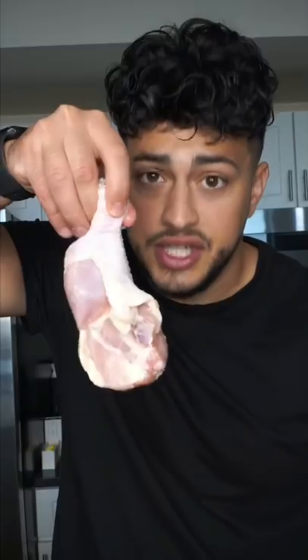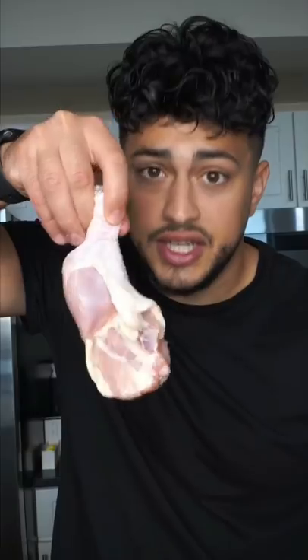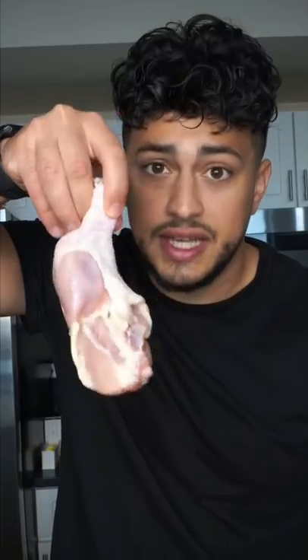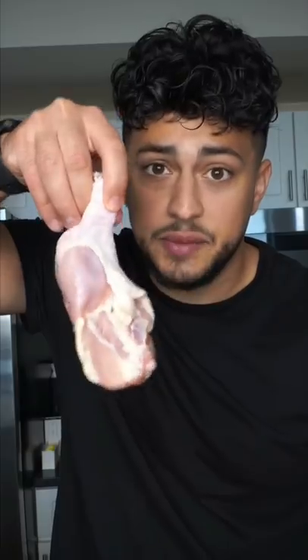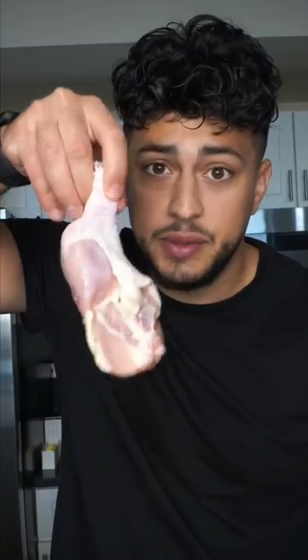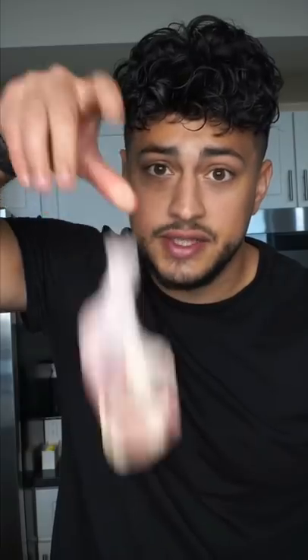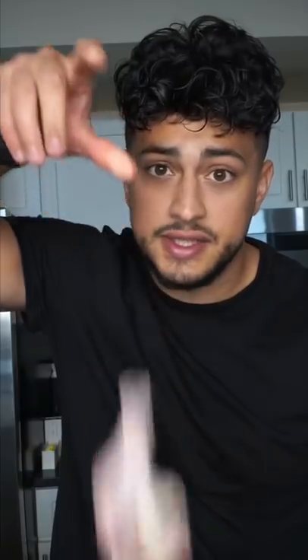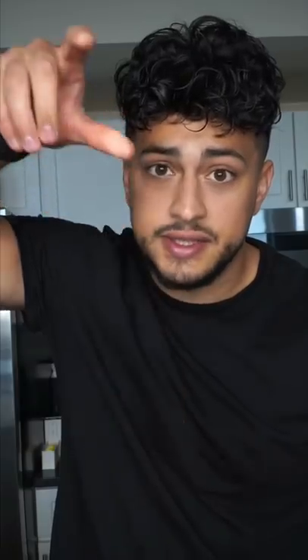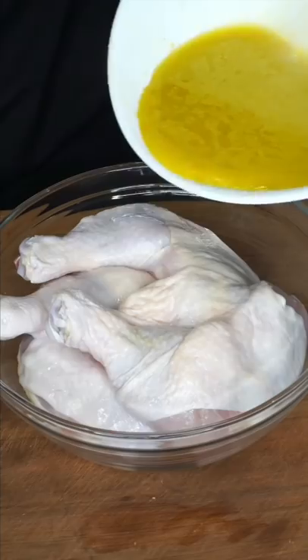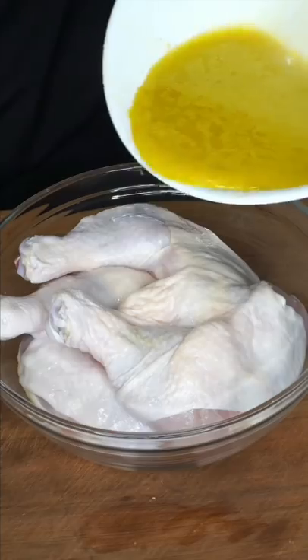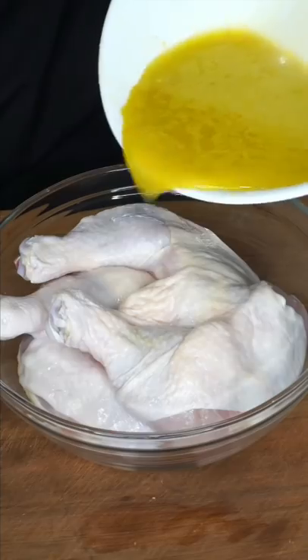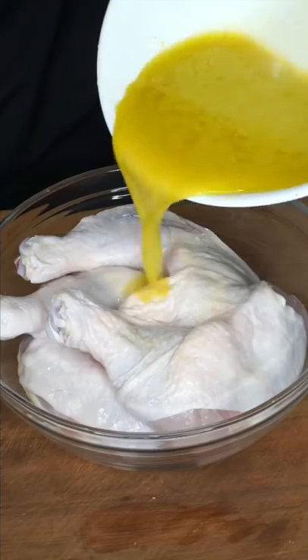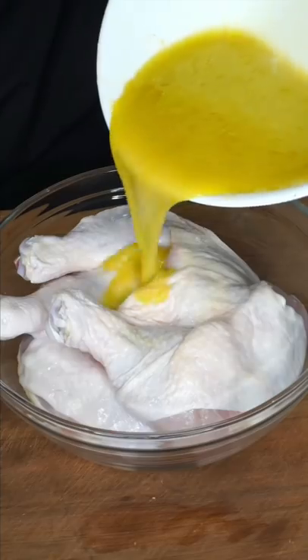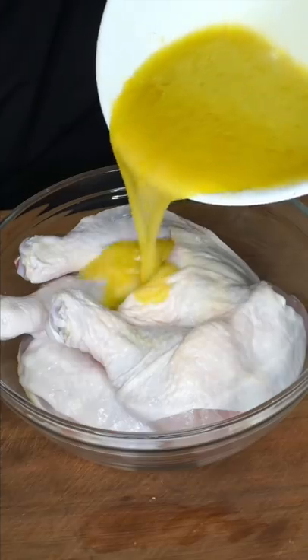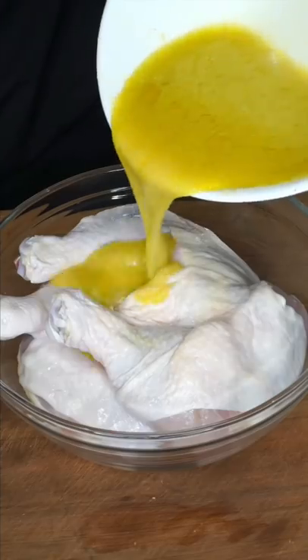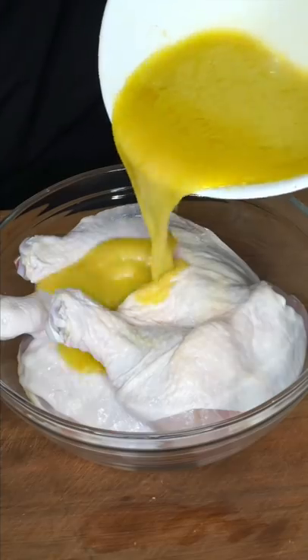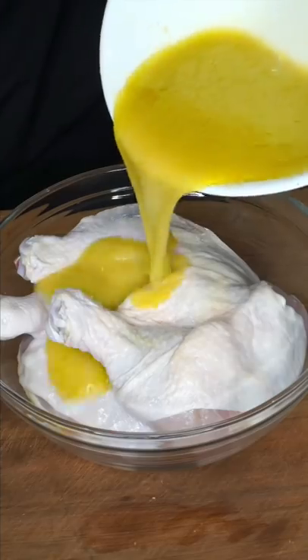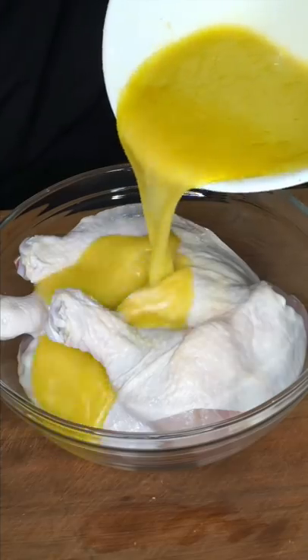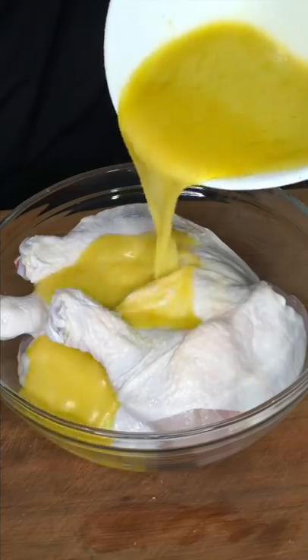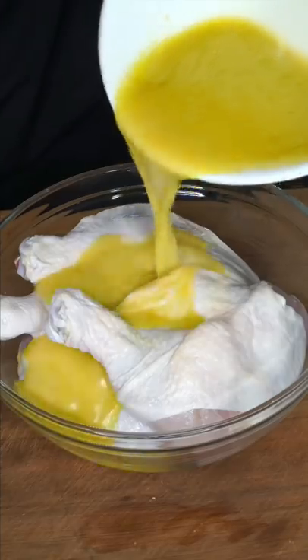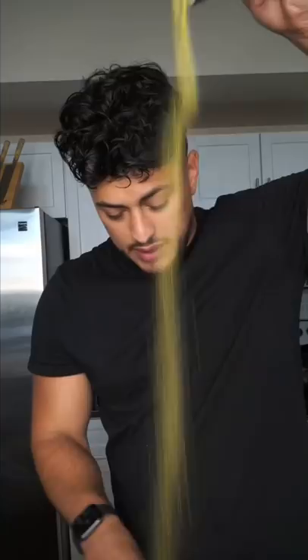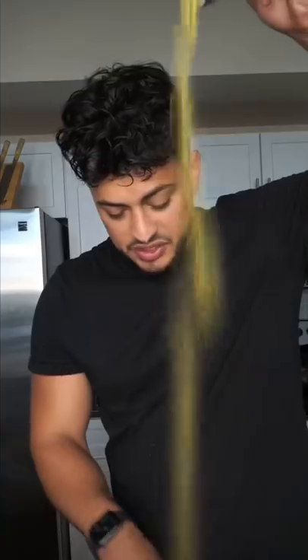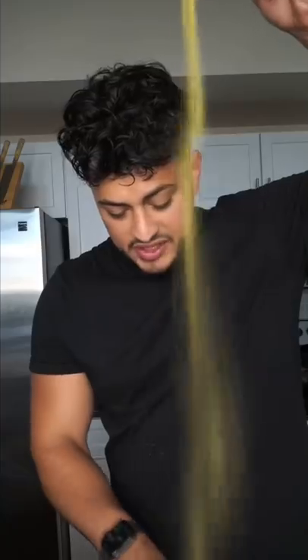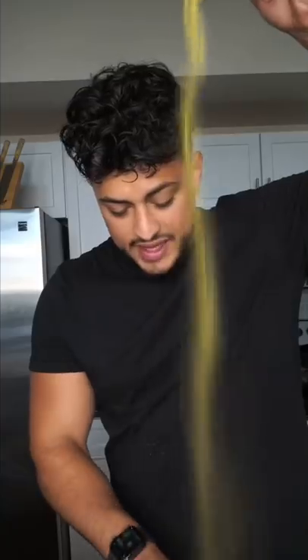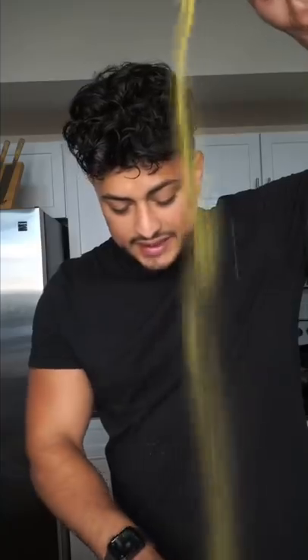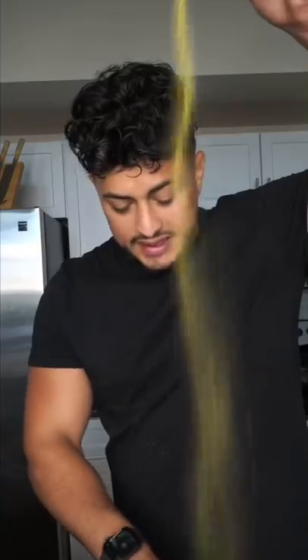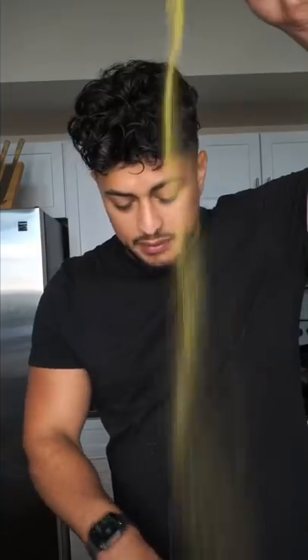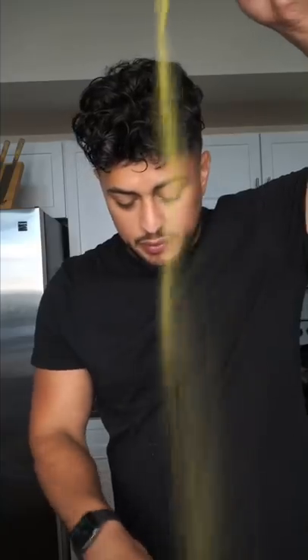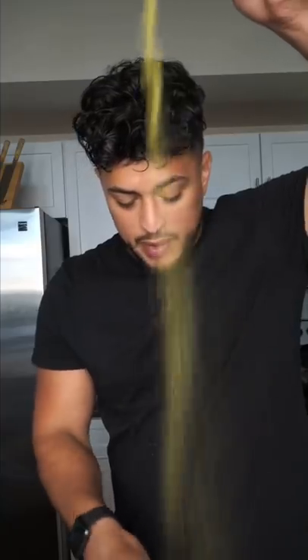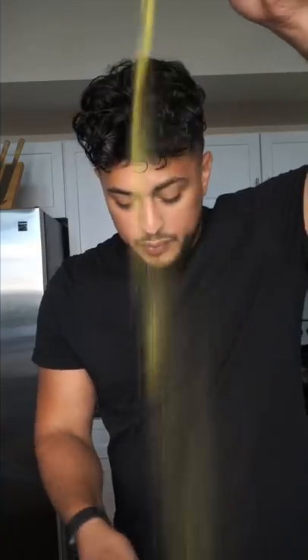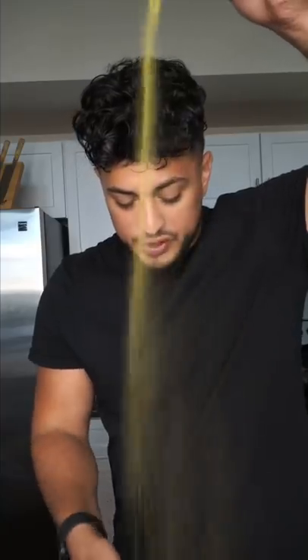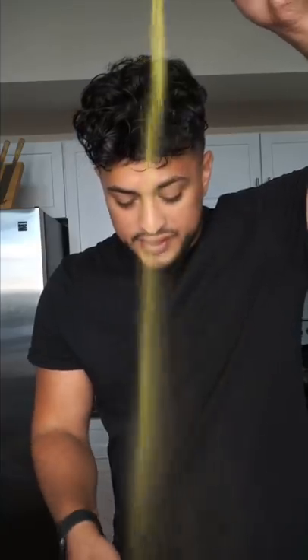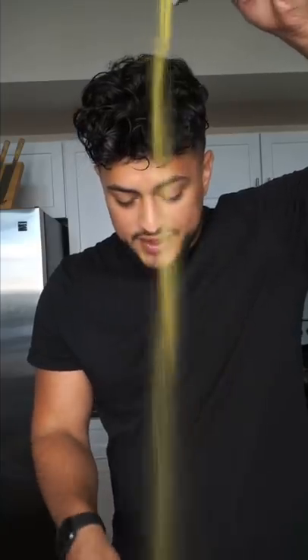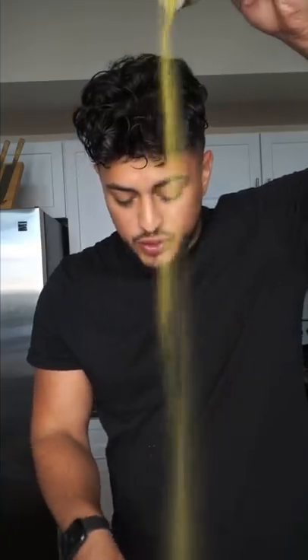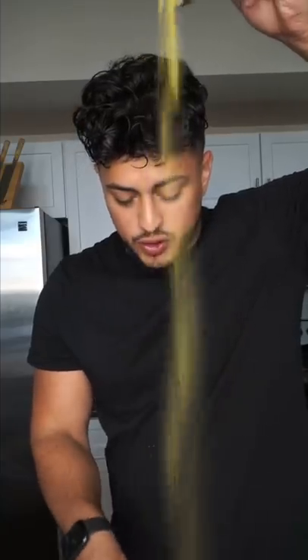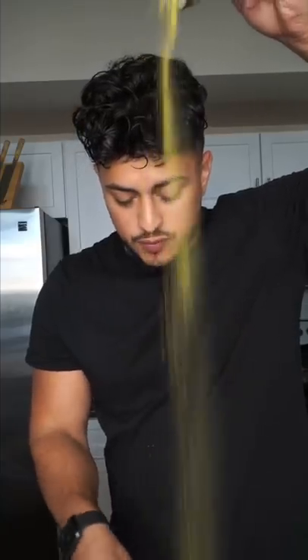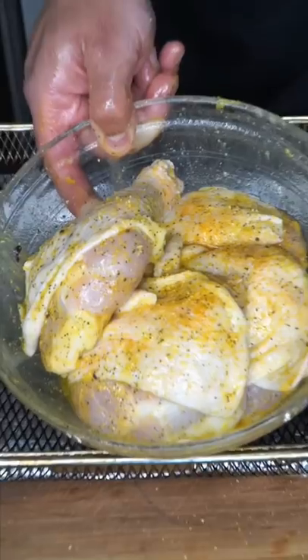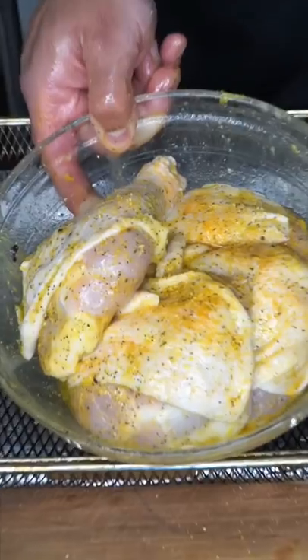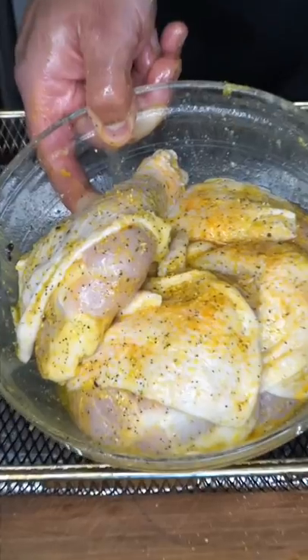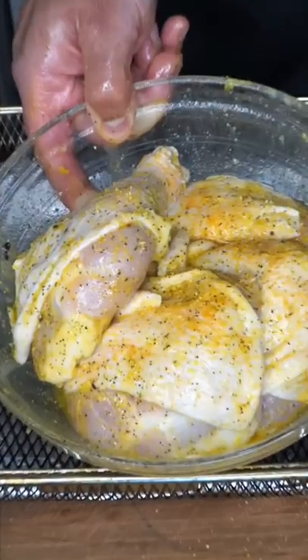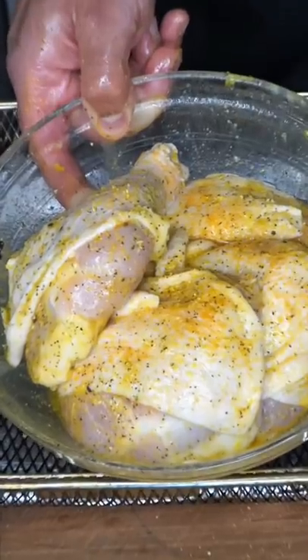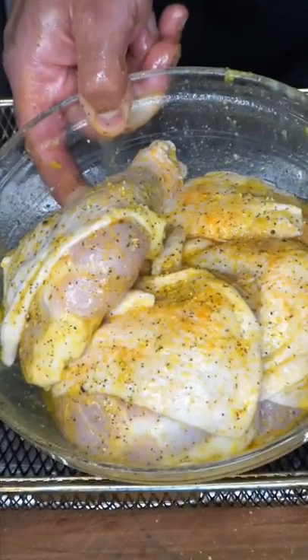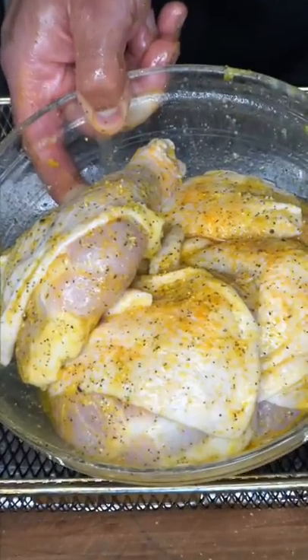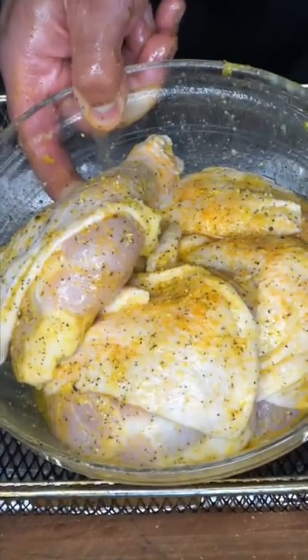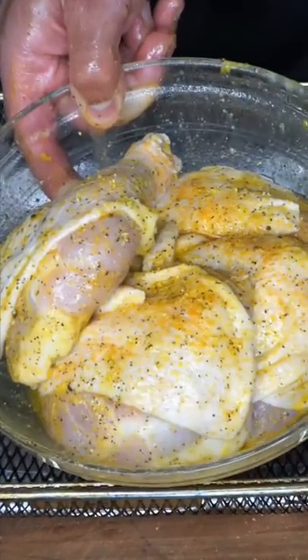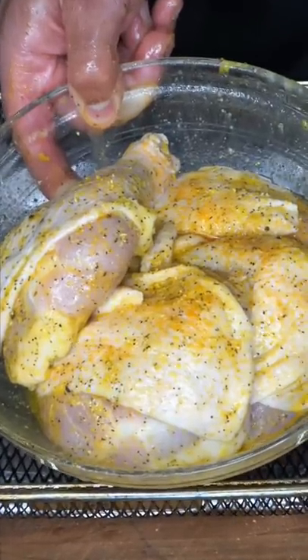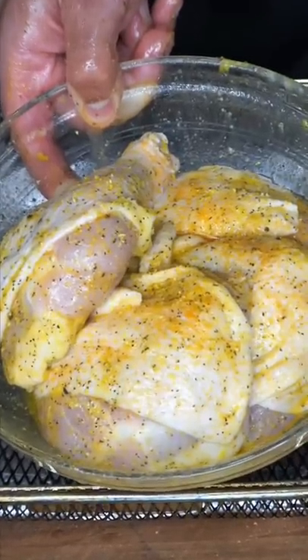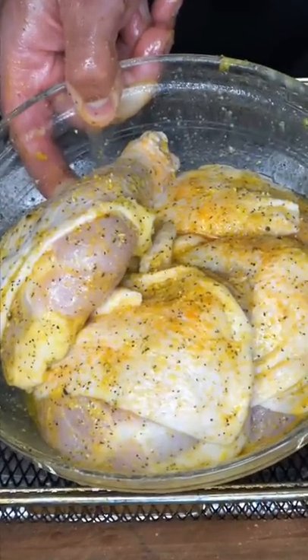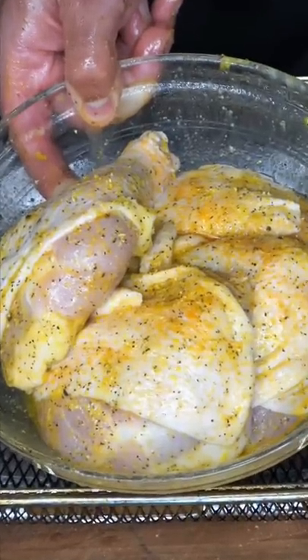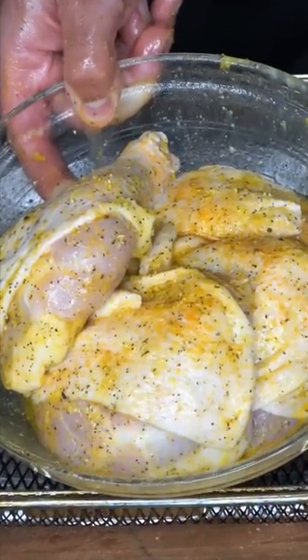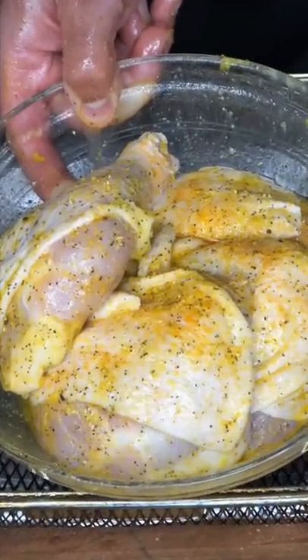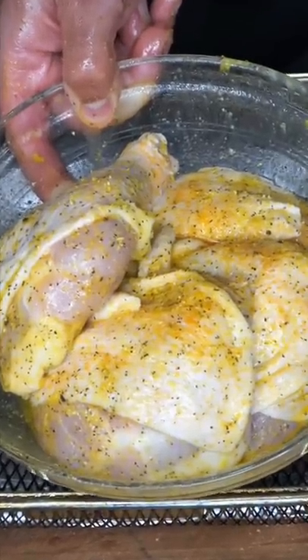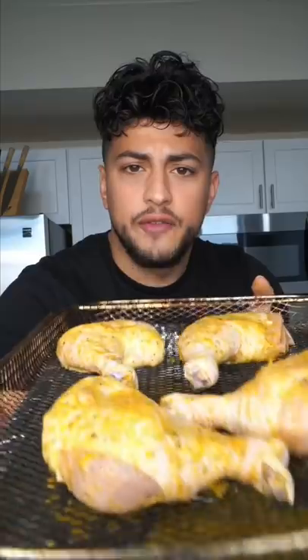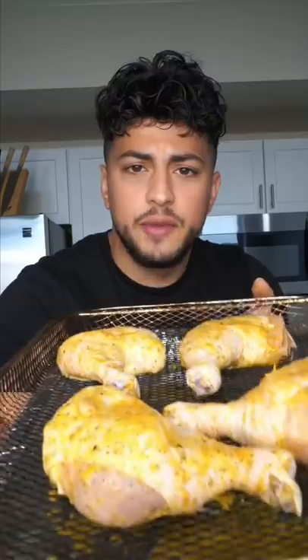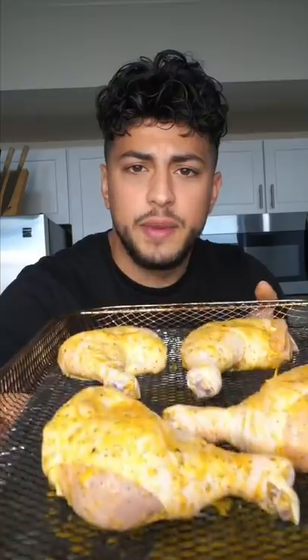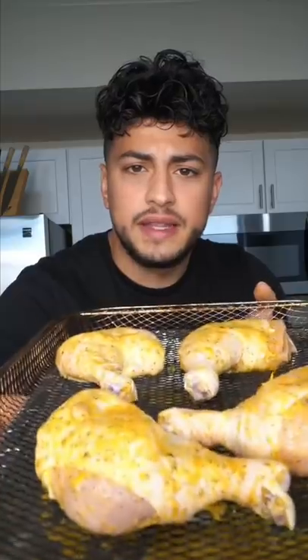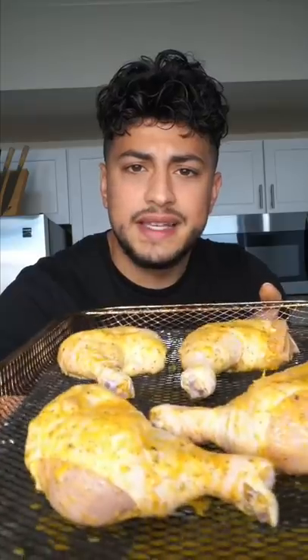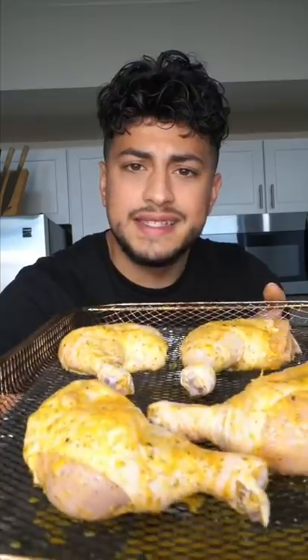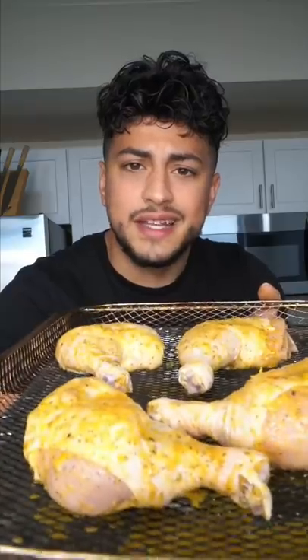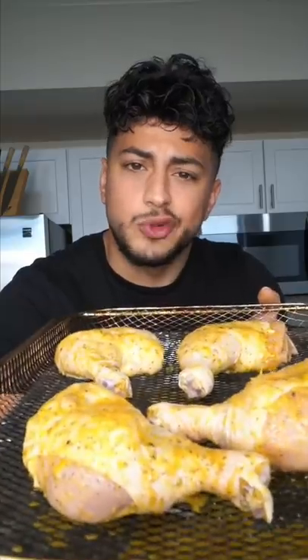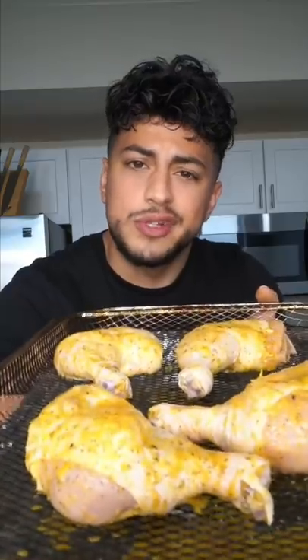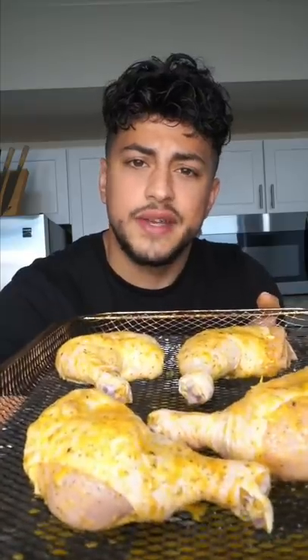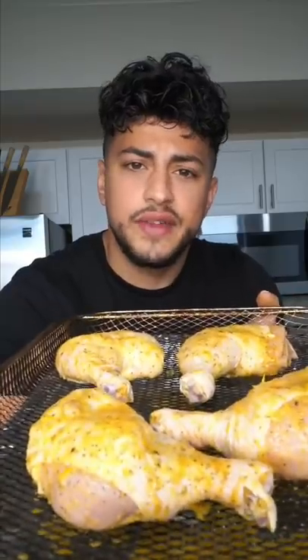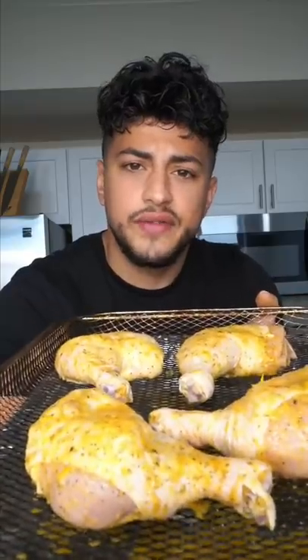Chicken leg piece. Half the vinaigrette goes on. I'm just adding lemon pepper and sazon. And now we marinate until we lose patience. Oven bake these at 375.